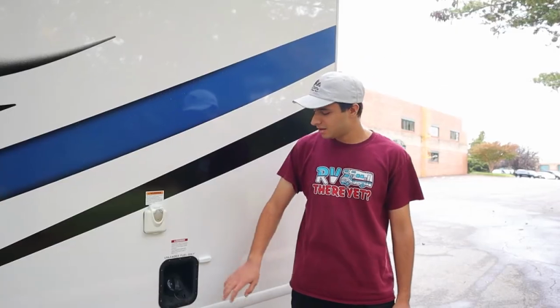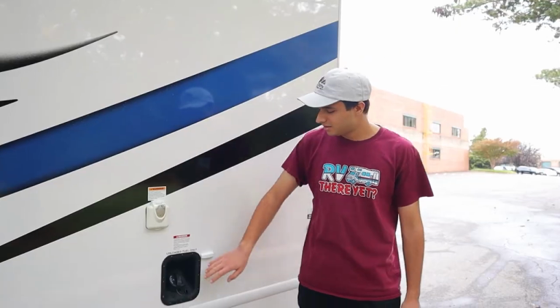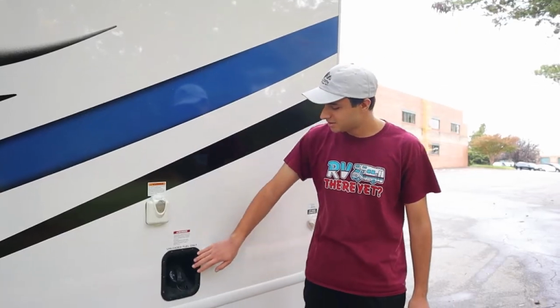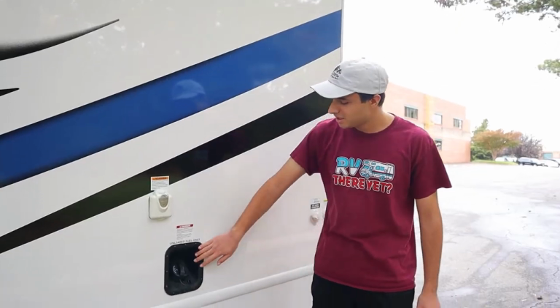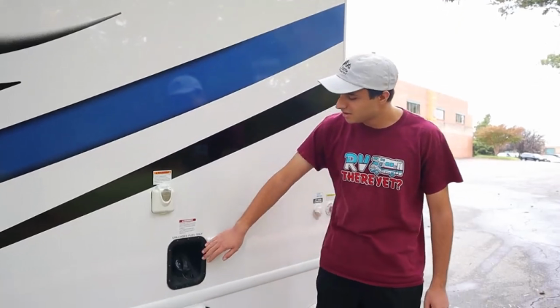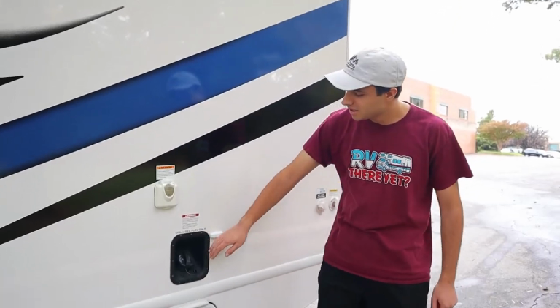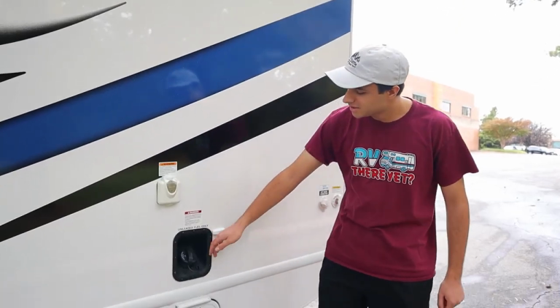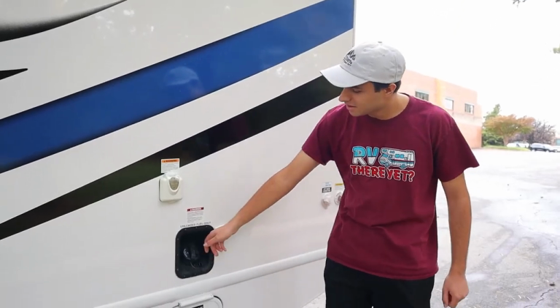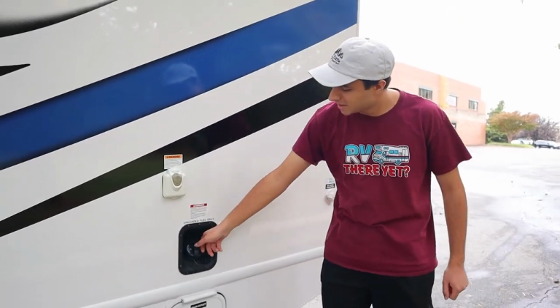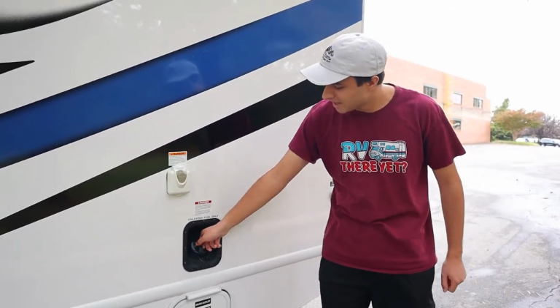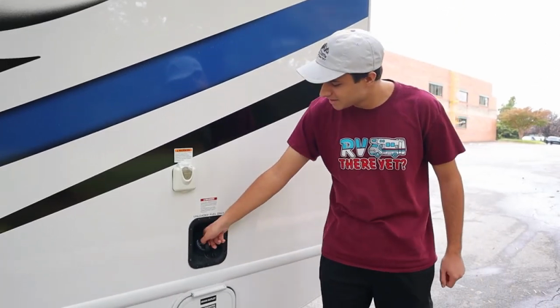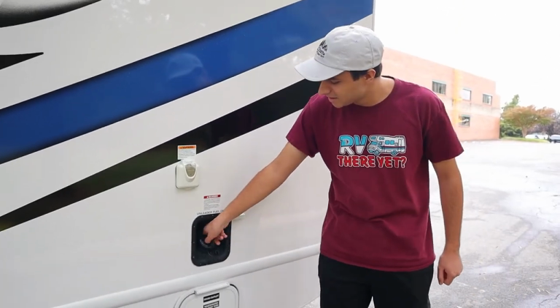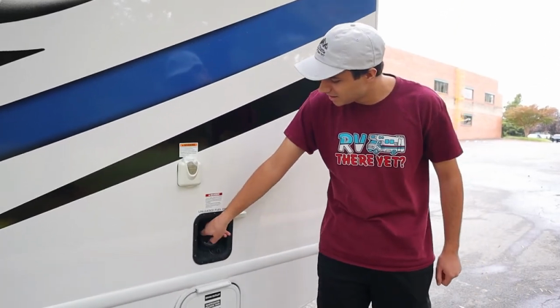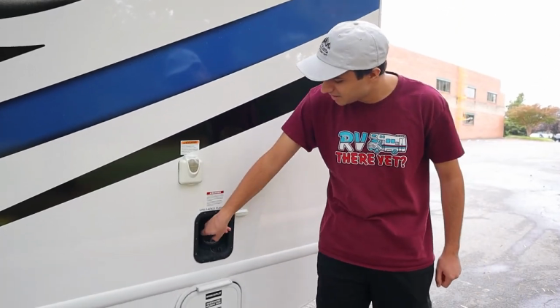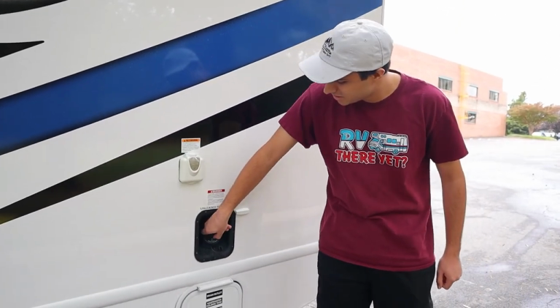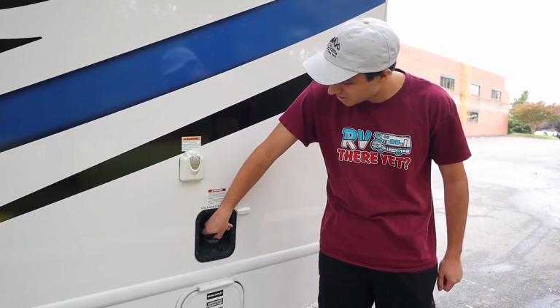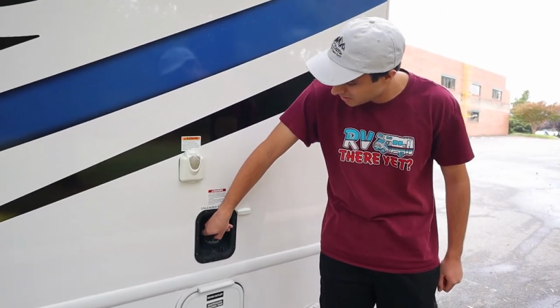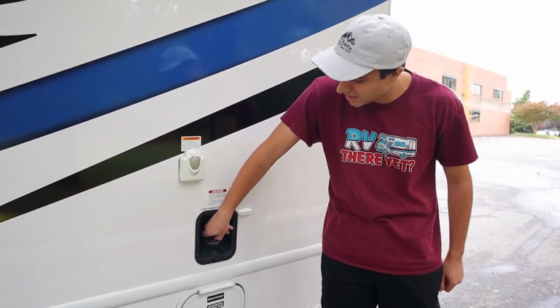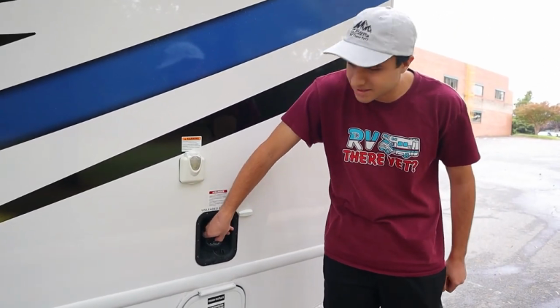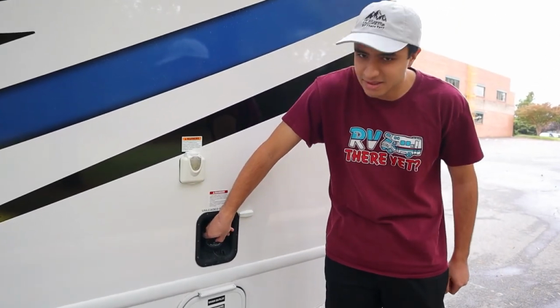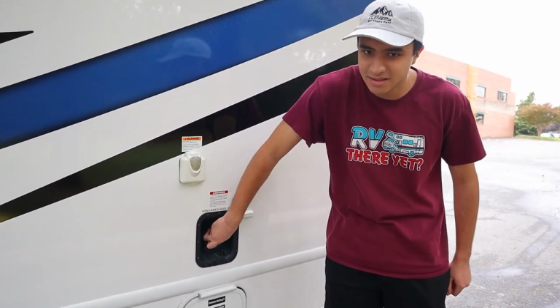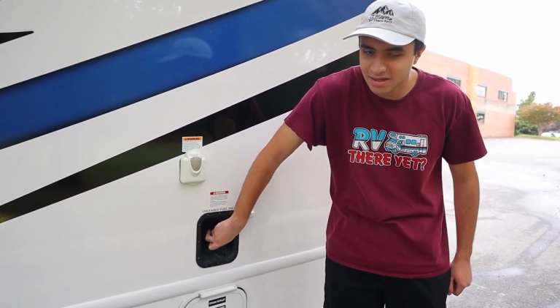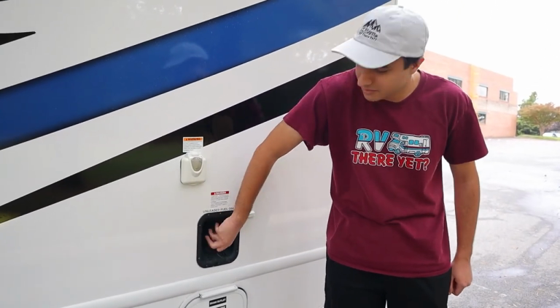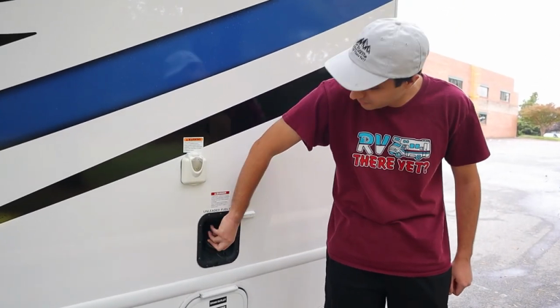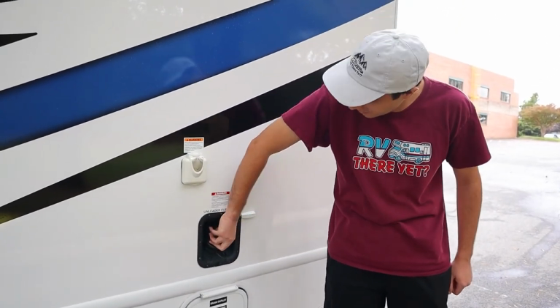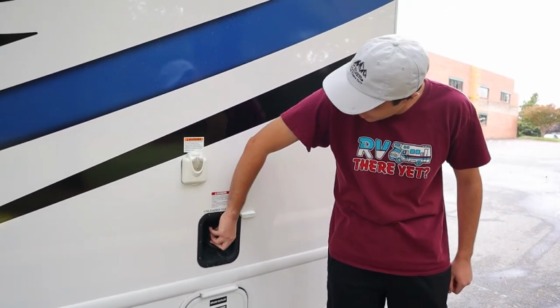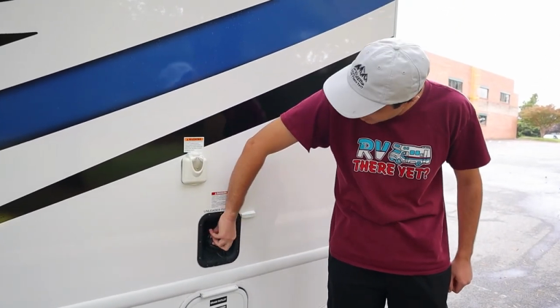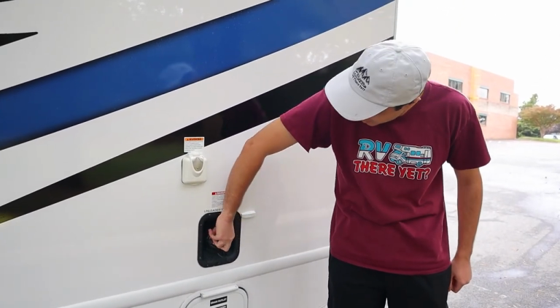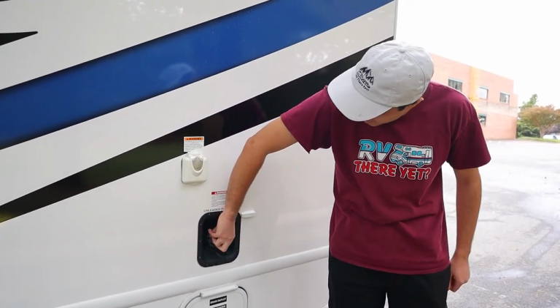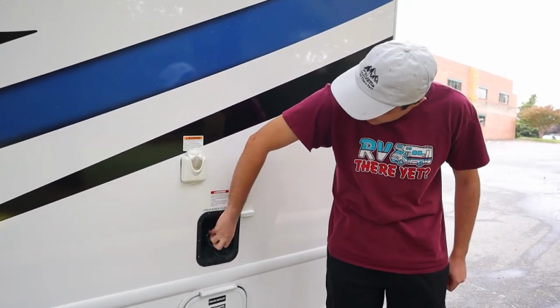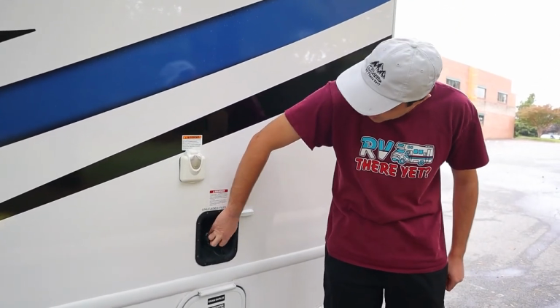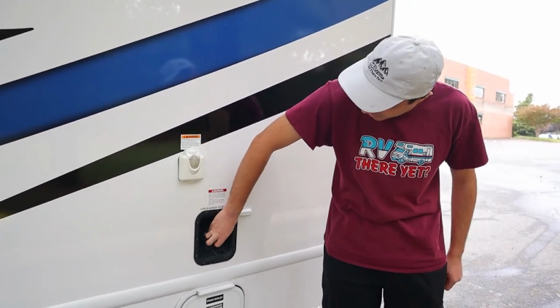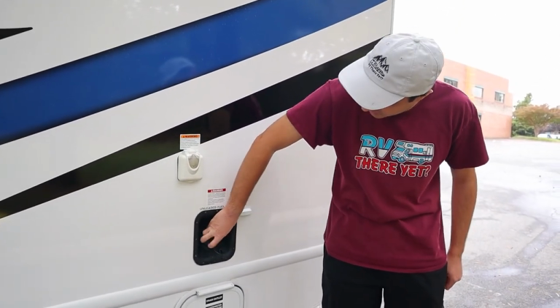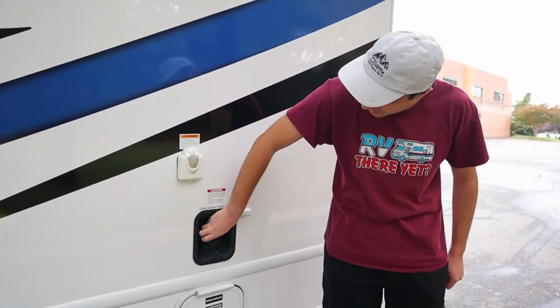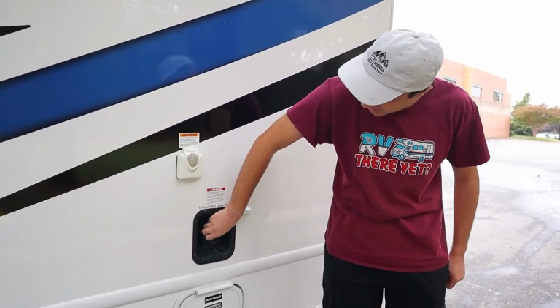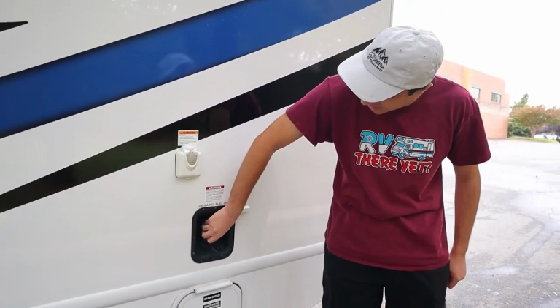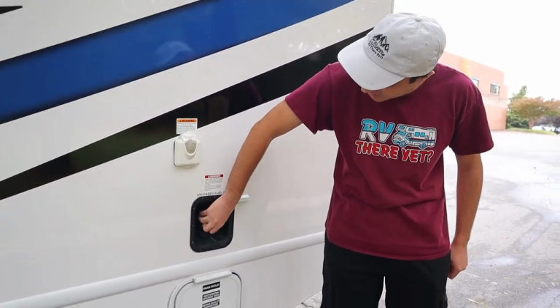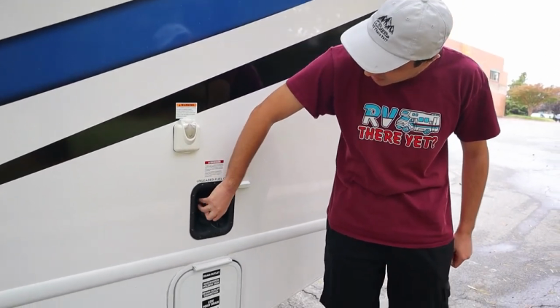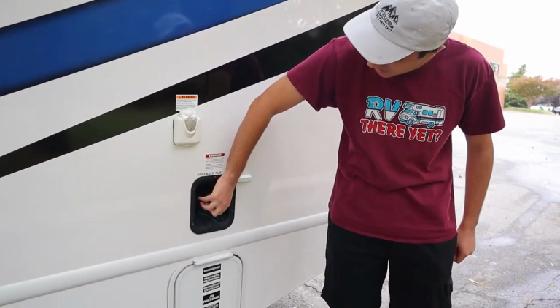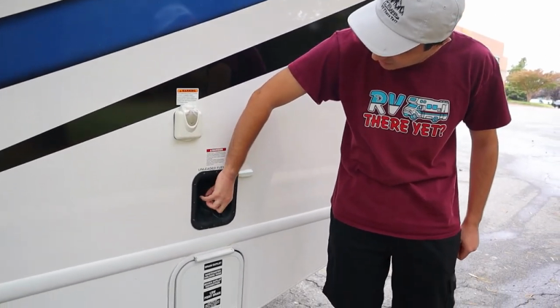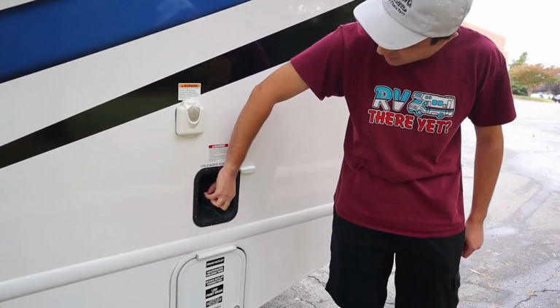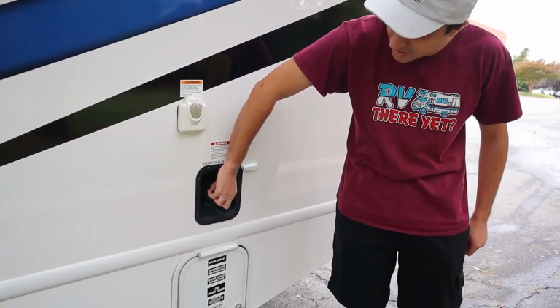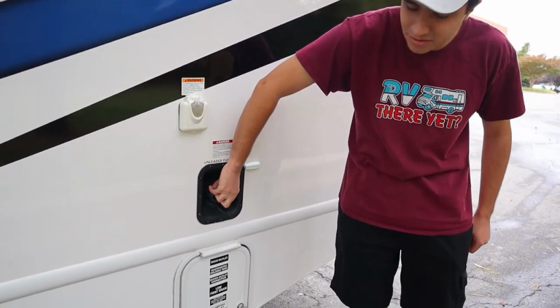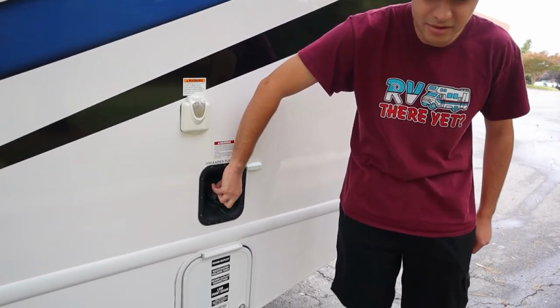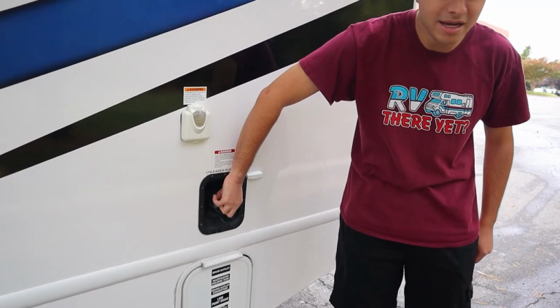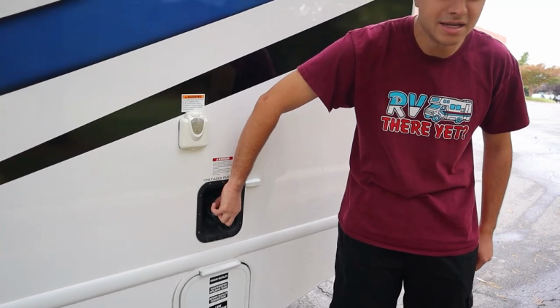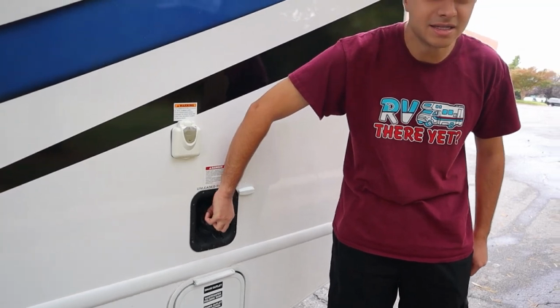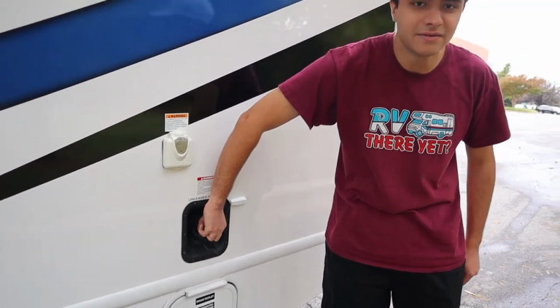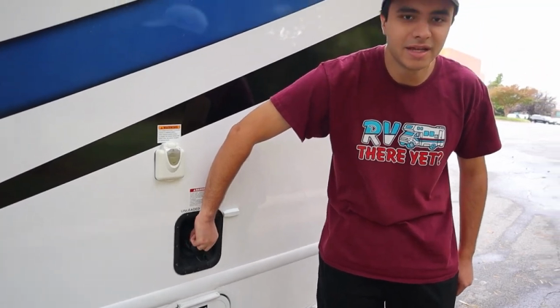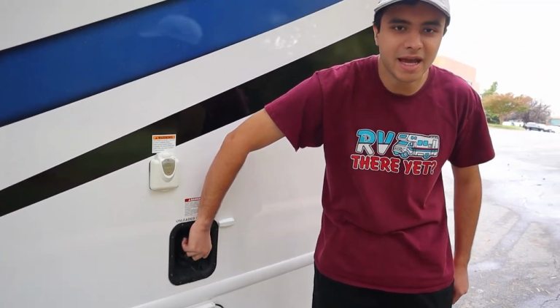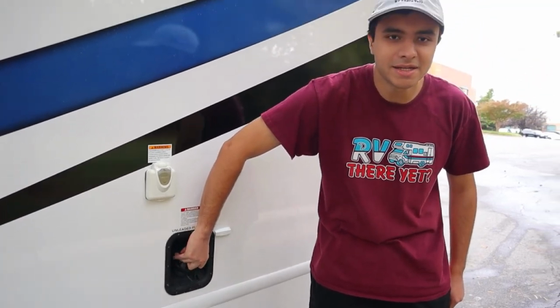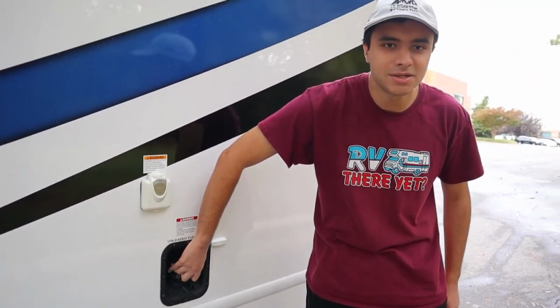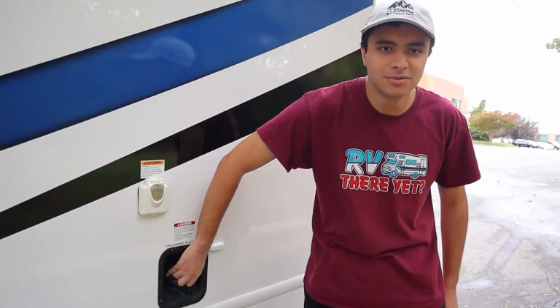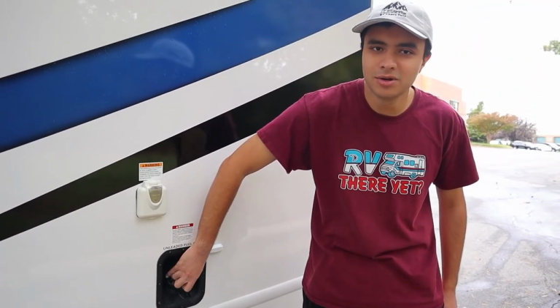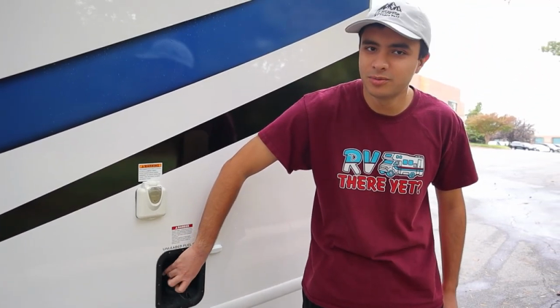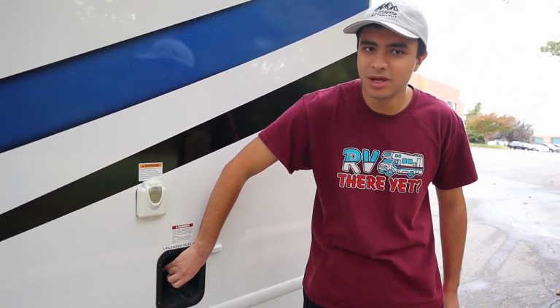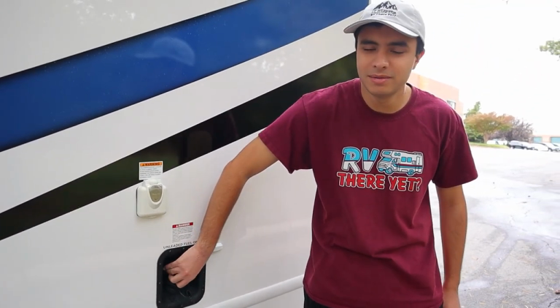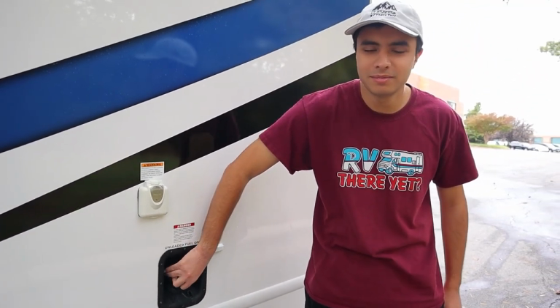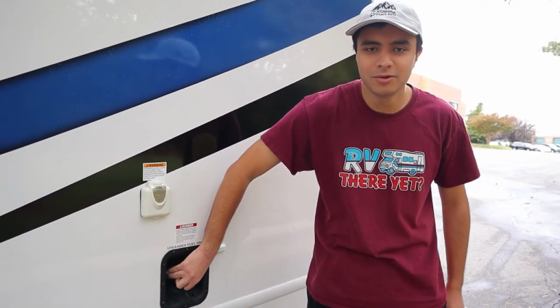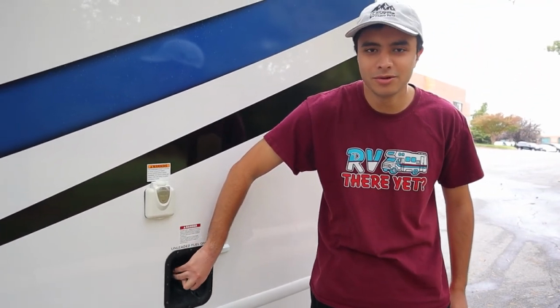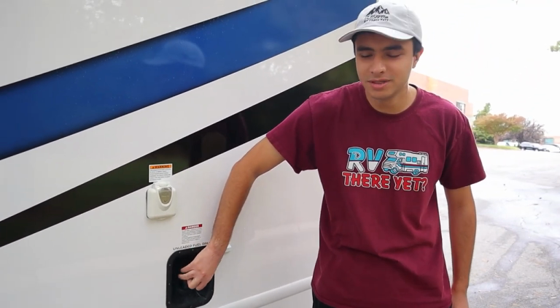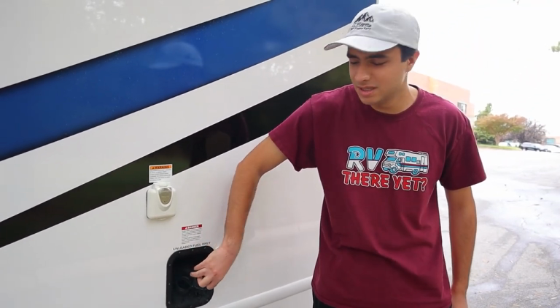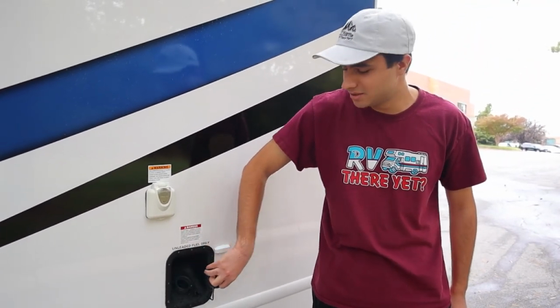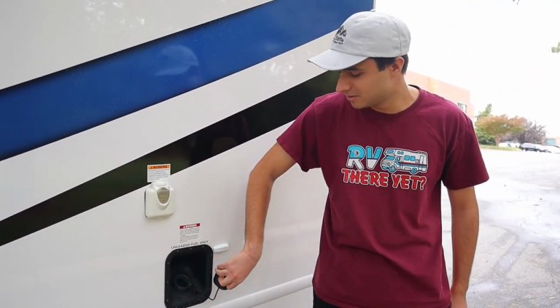This here is our gas inlet. As I said before, this RV takes regular 87 gas, so no premium or diesel.